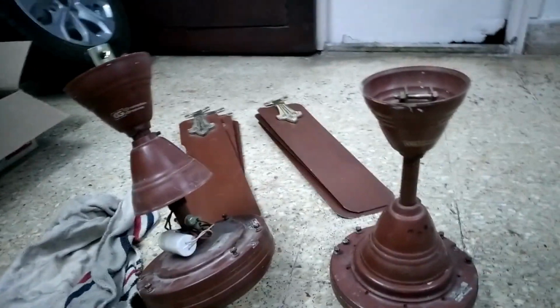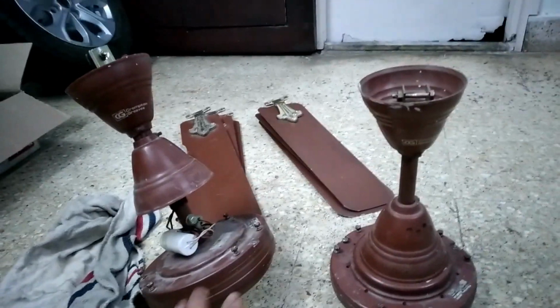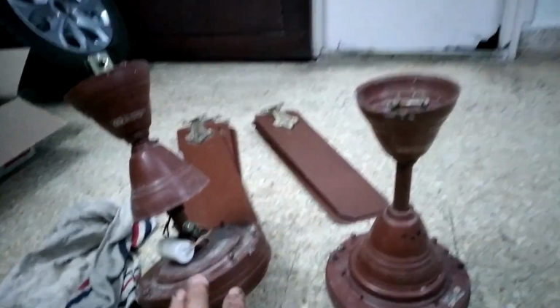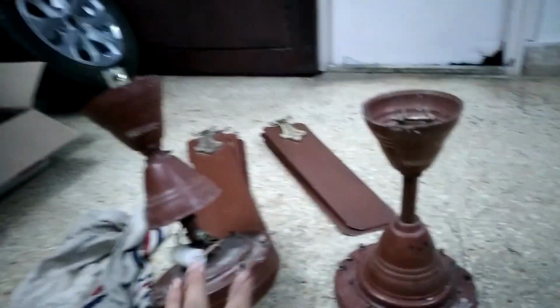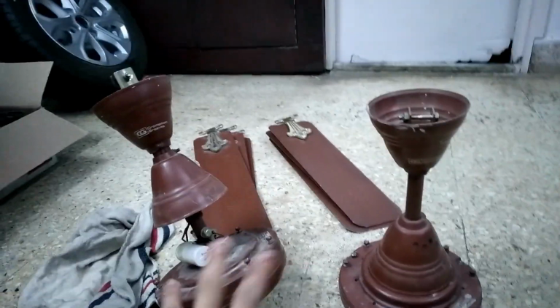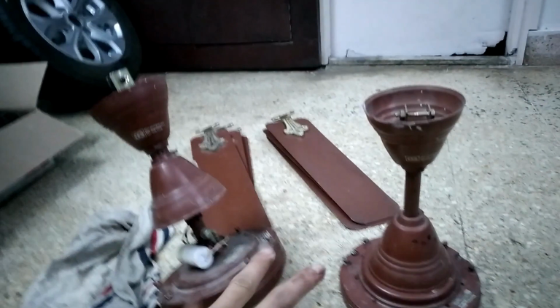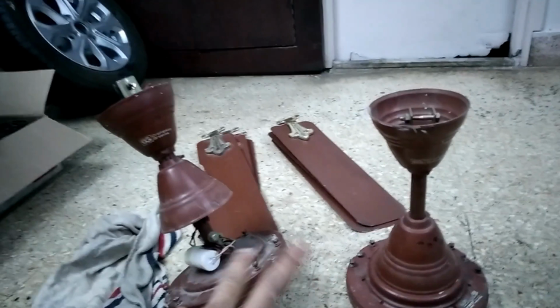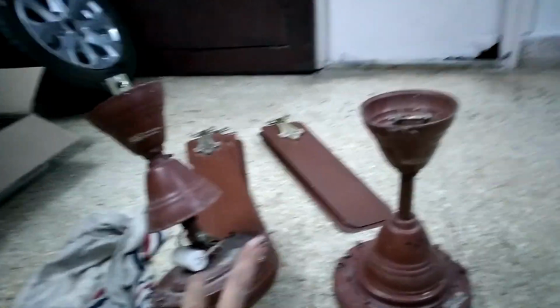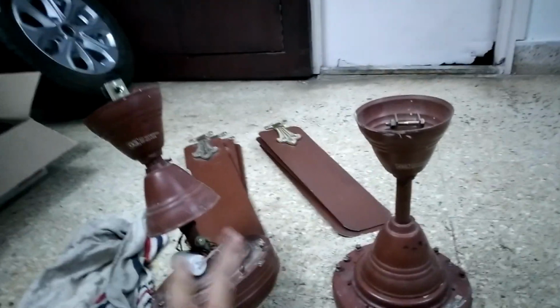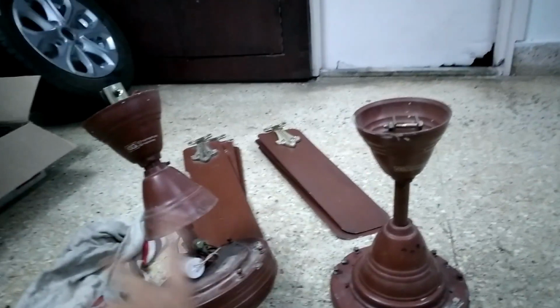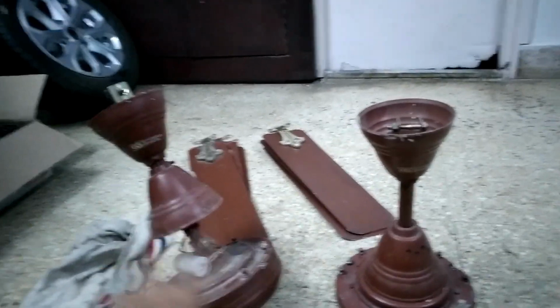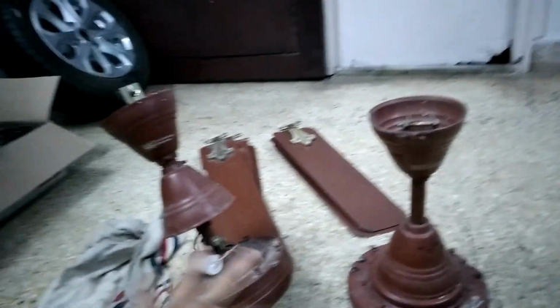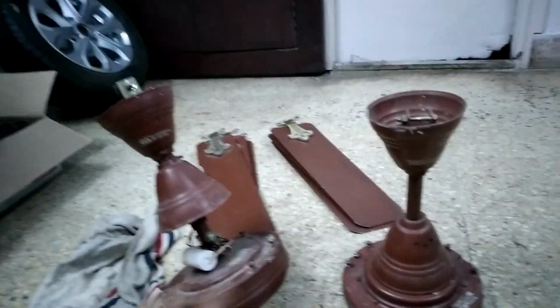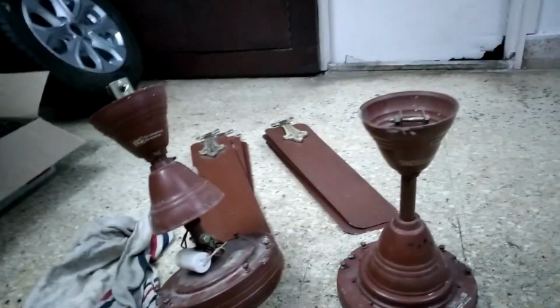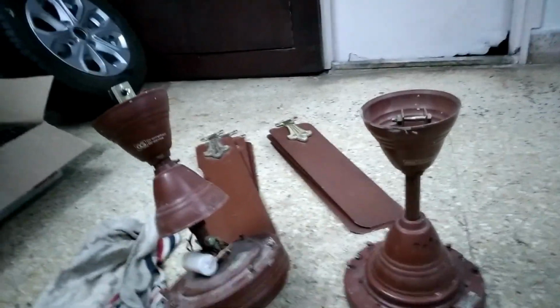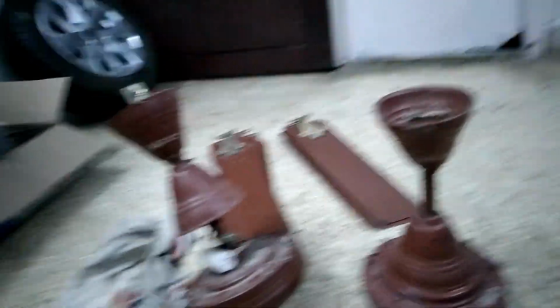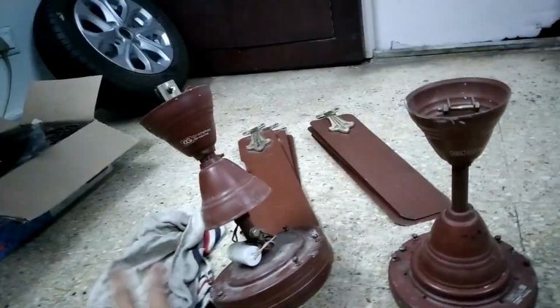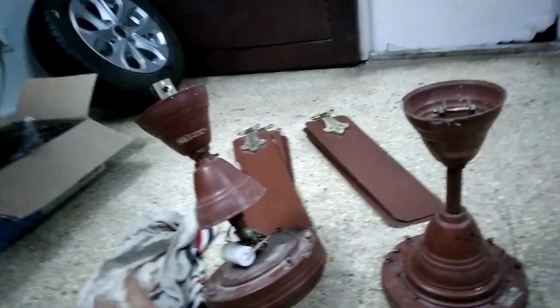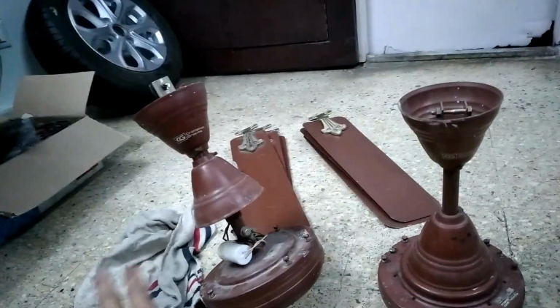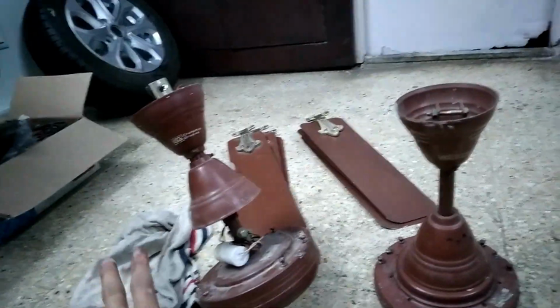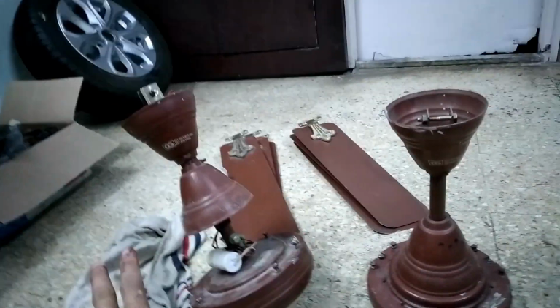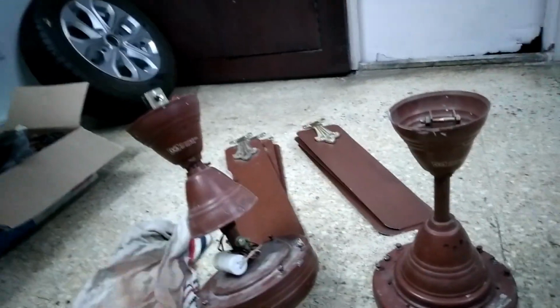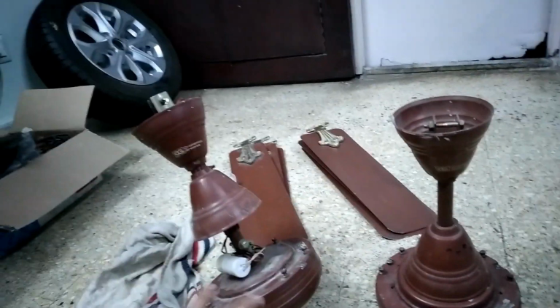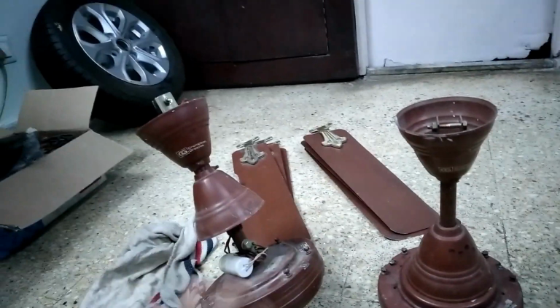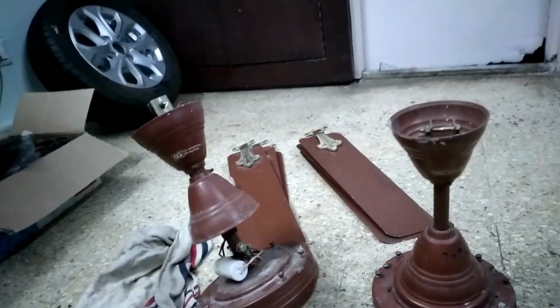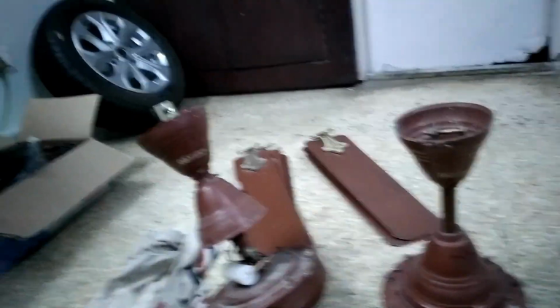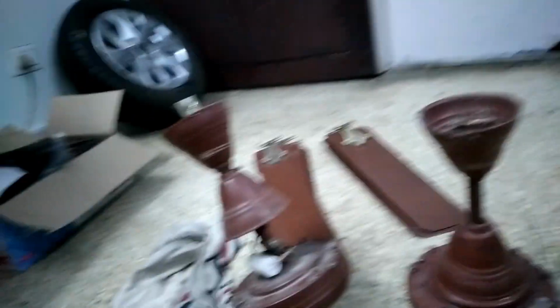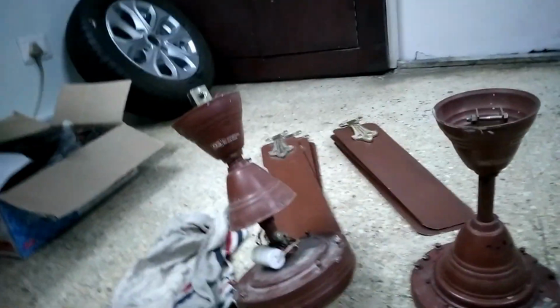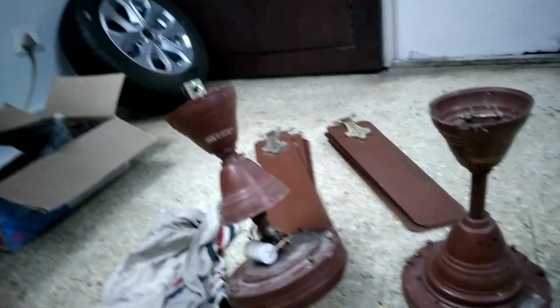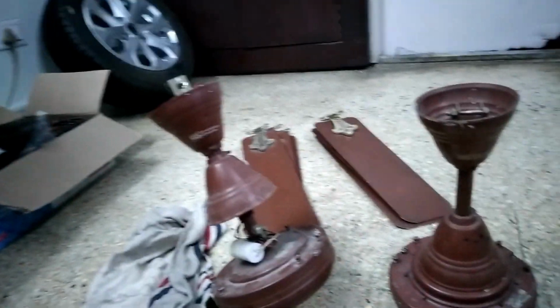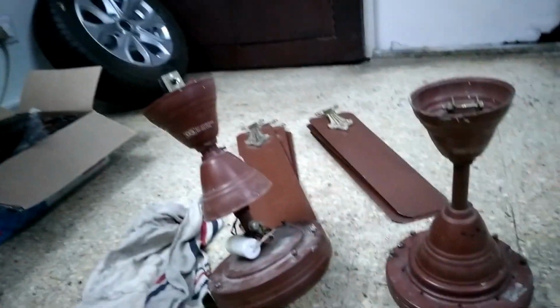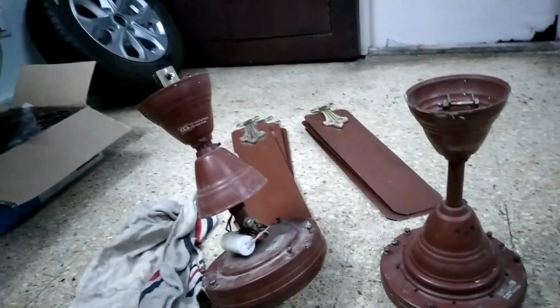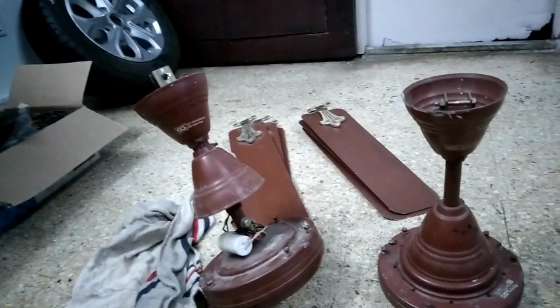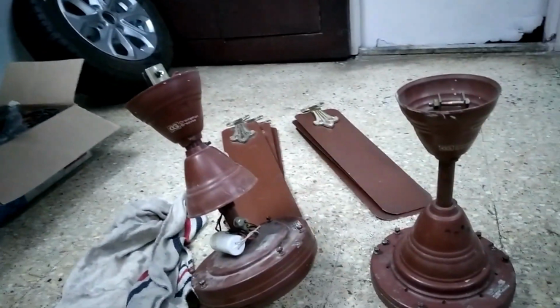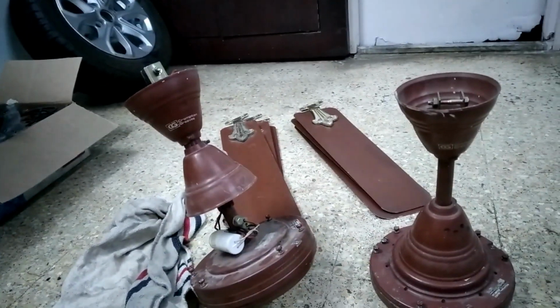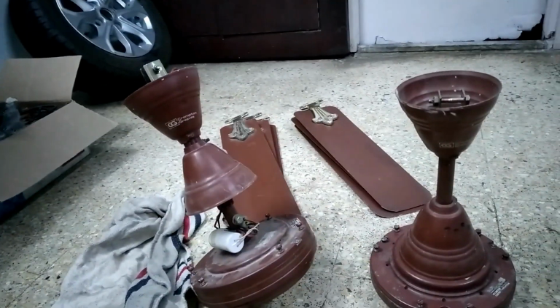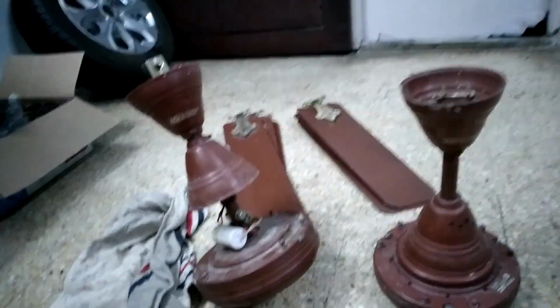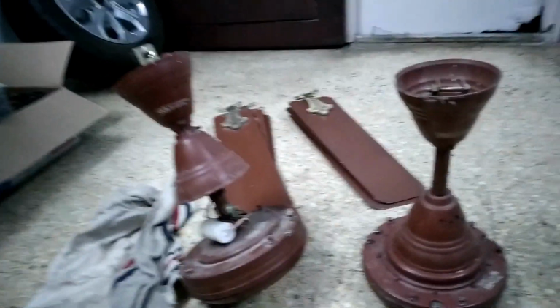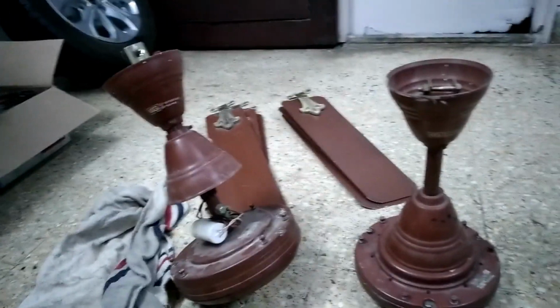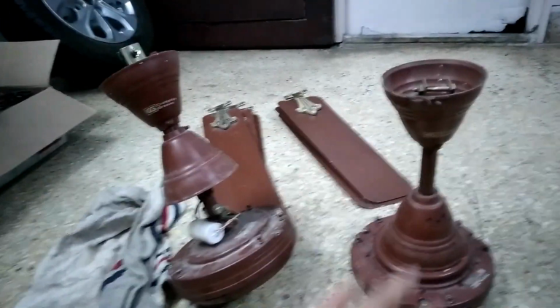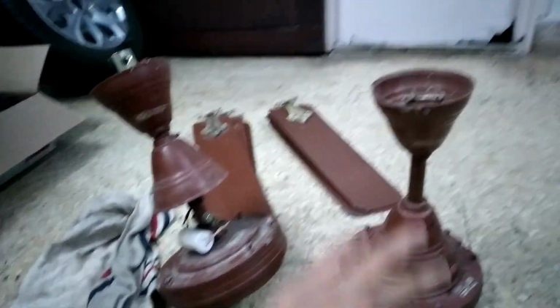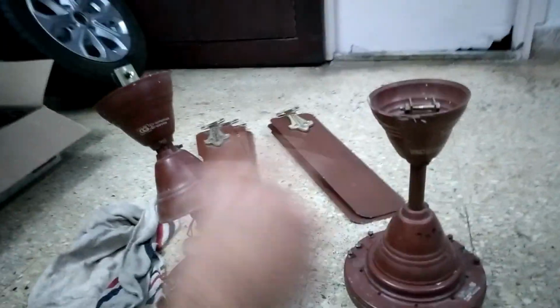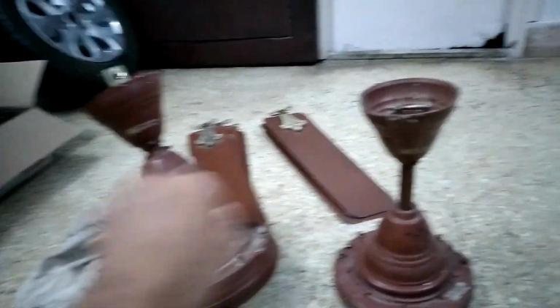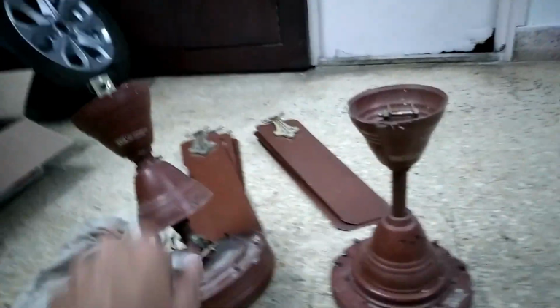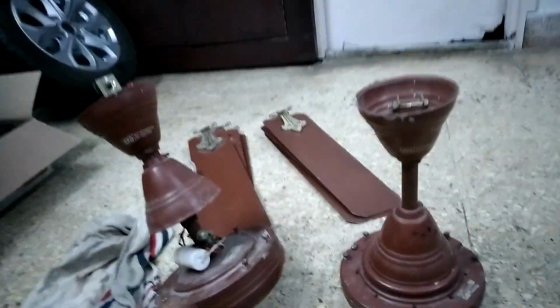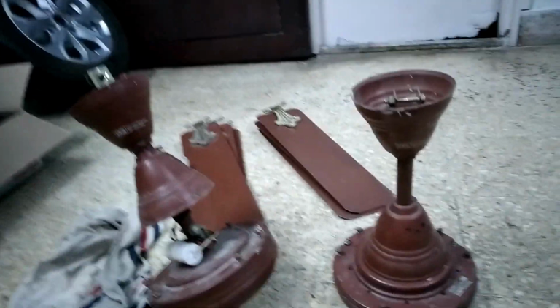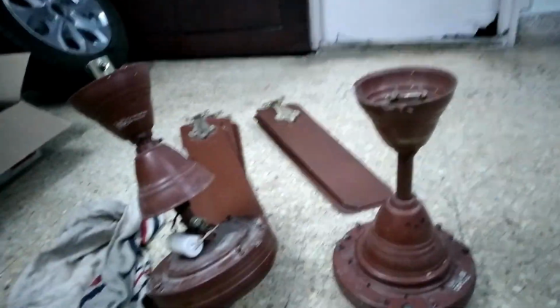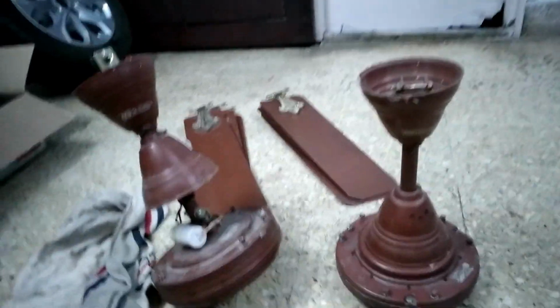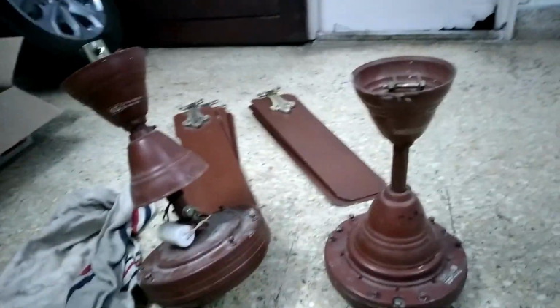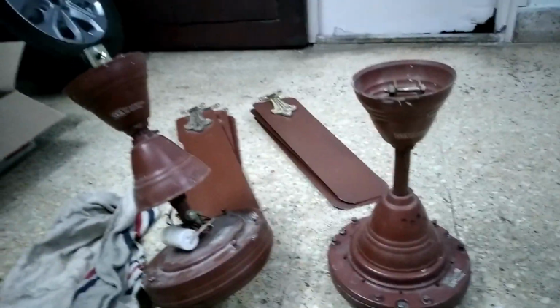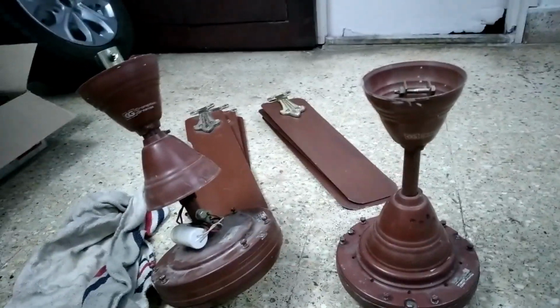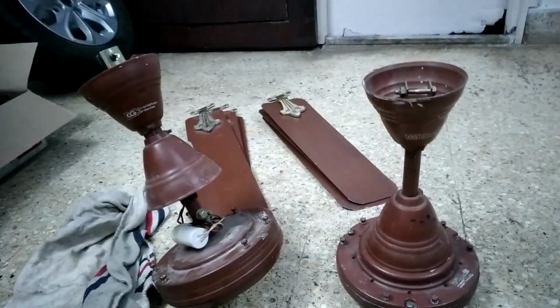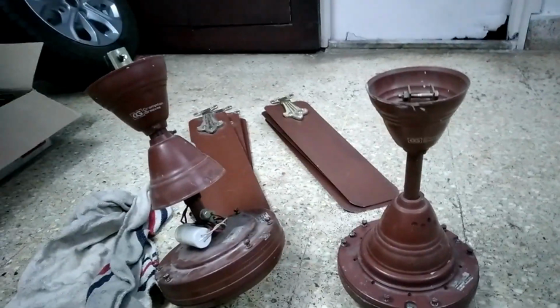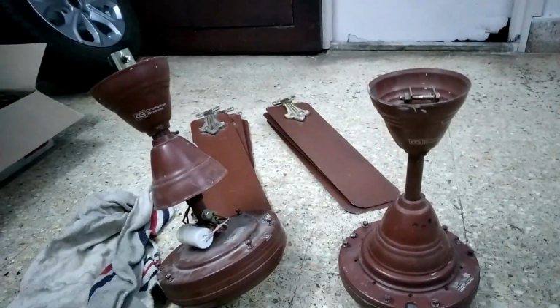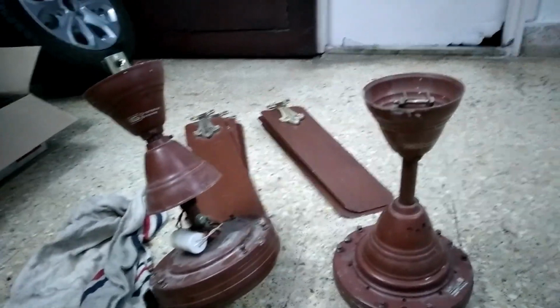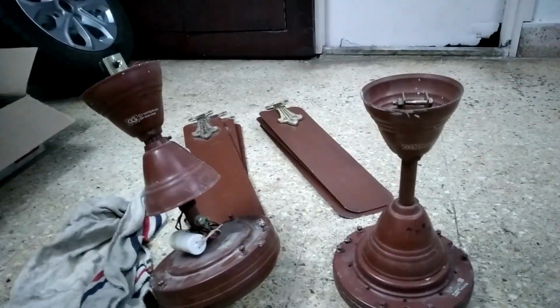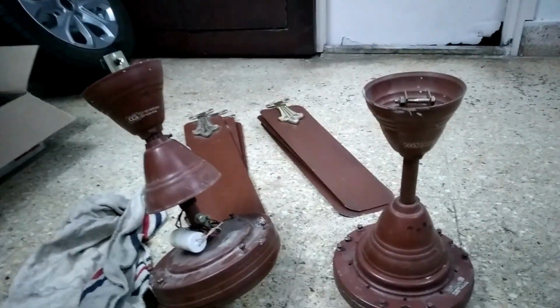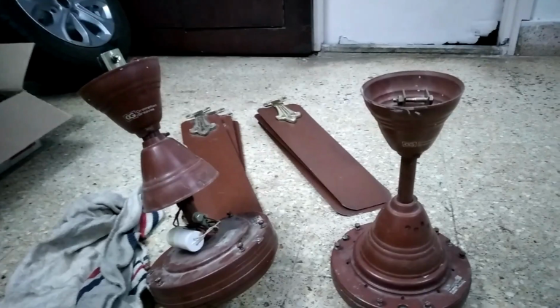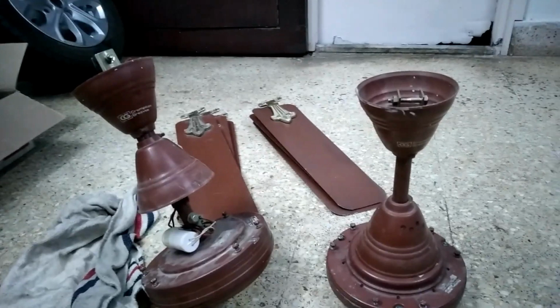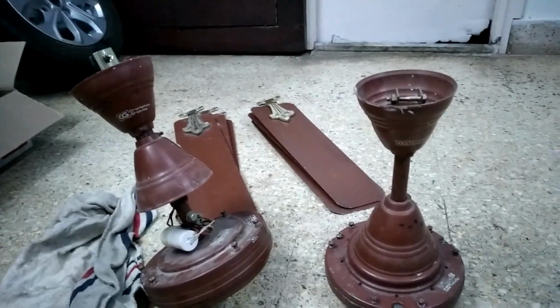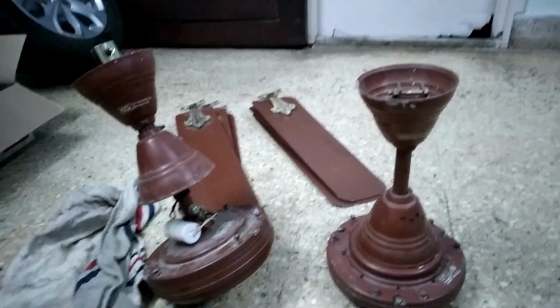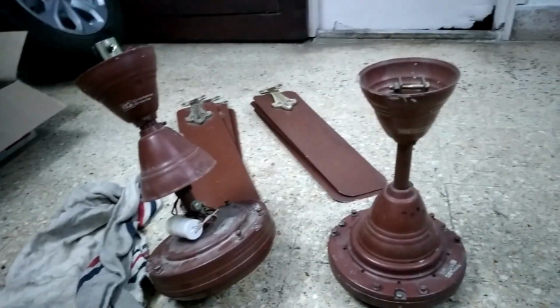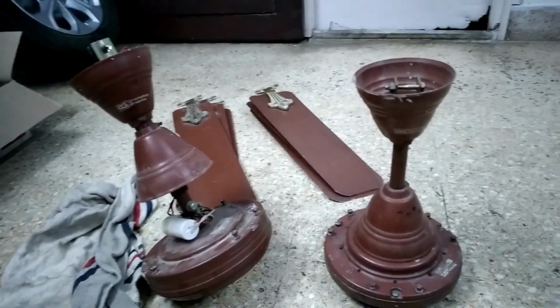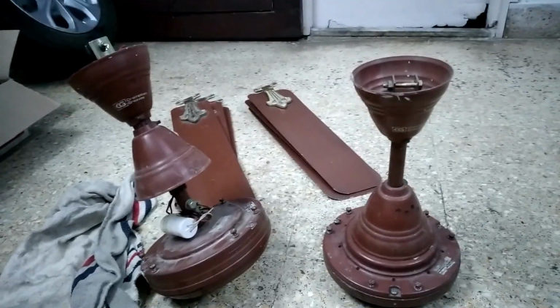Then we will do a blade test. First we'll try it with the original blade sets, and then we'll swap the blade sets to see how they perform.